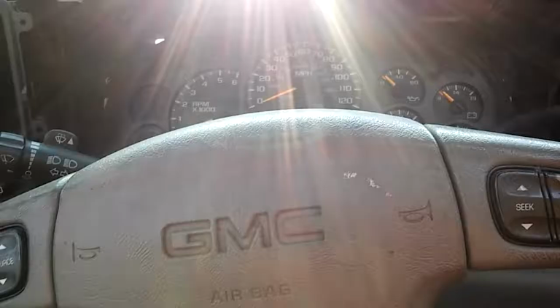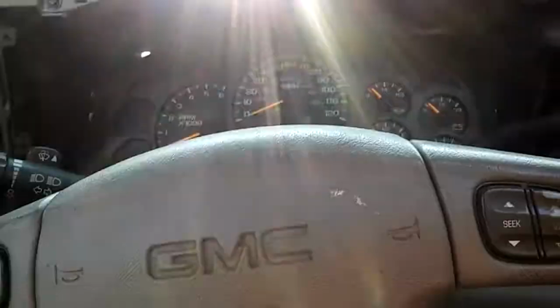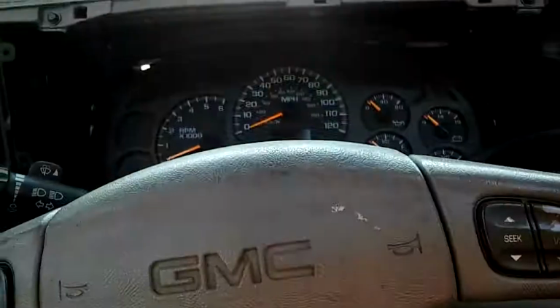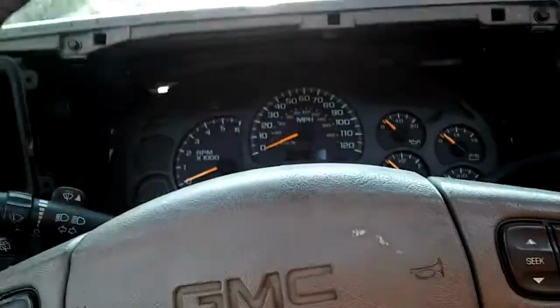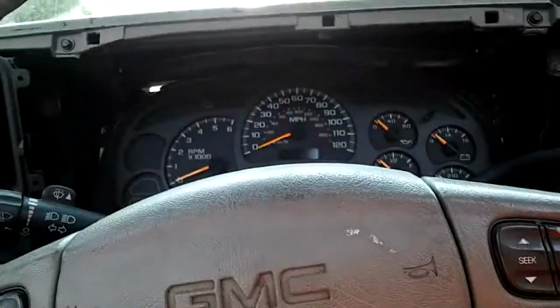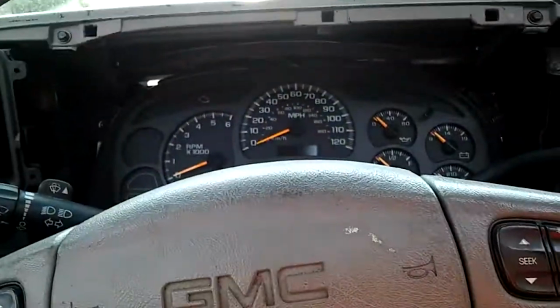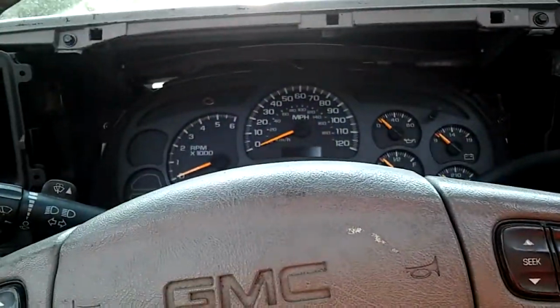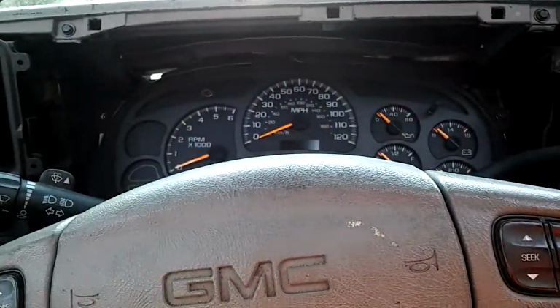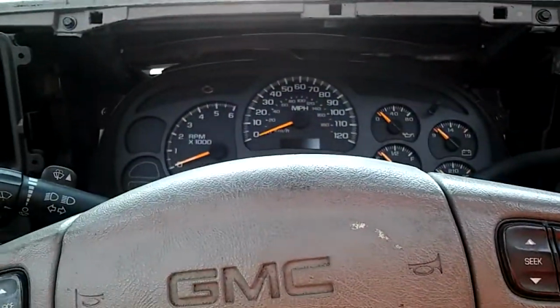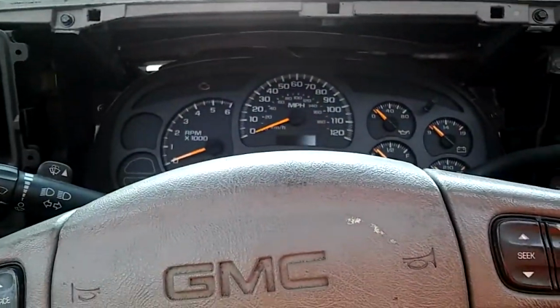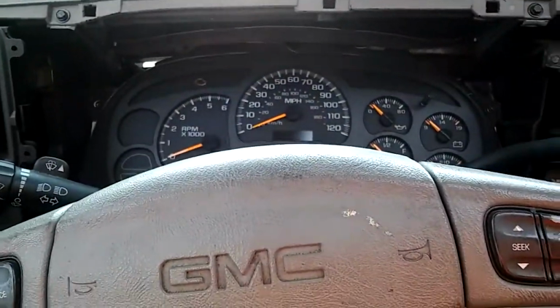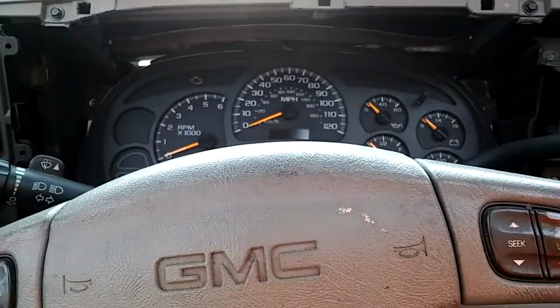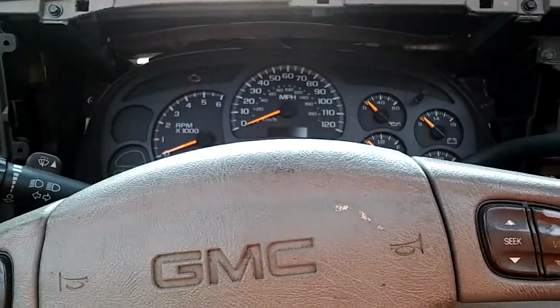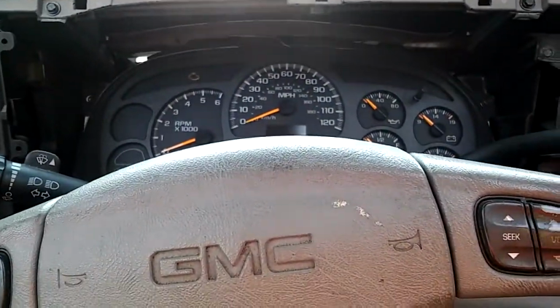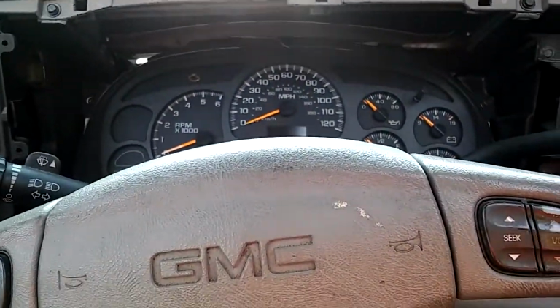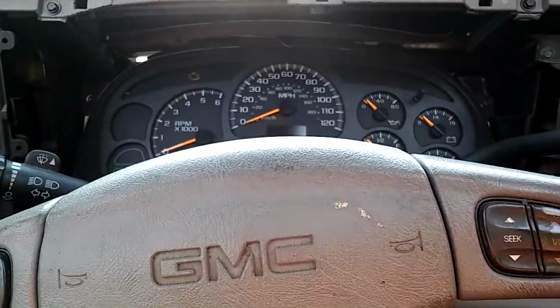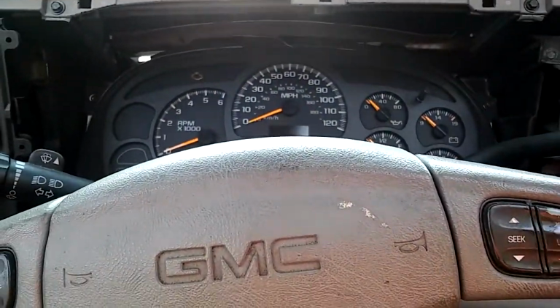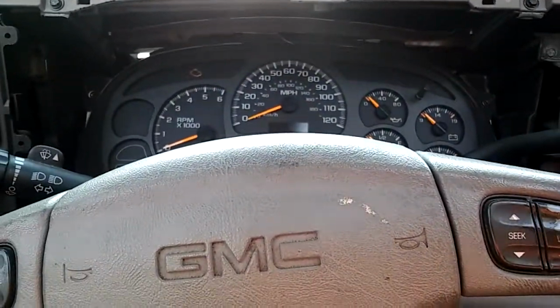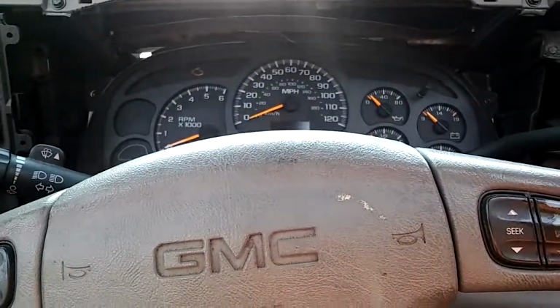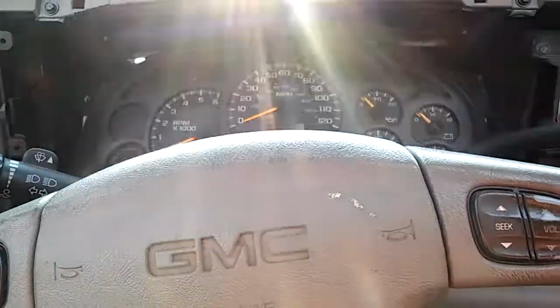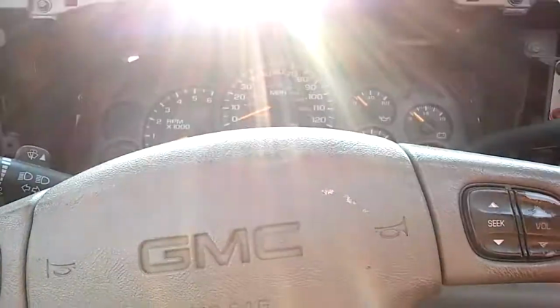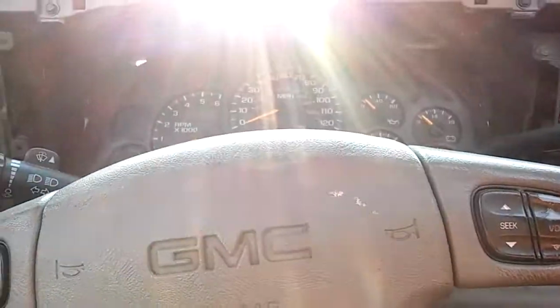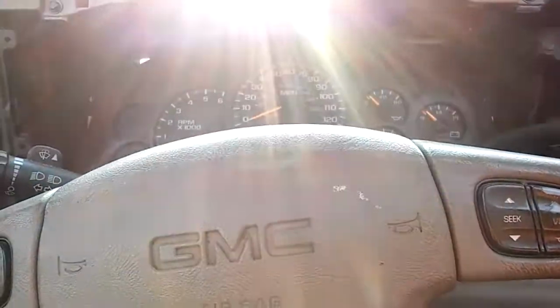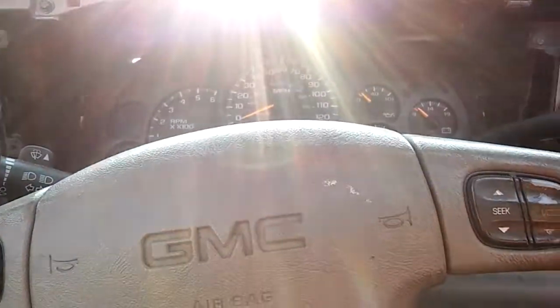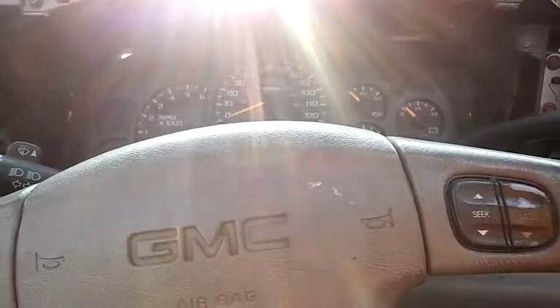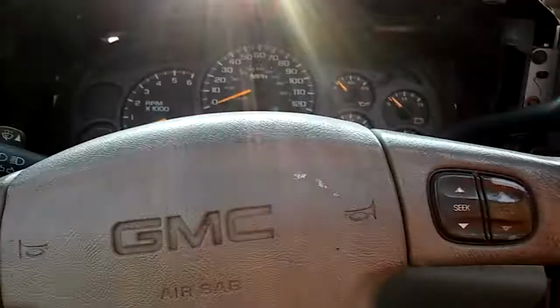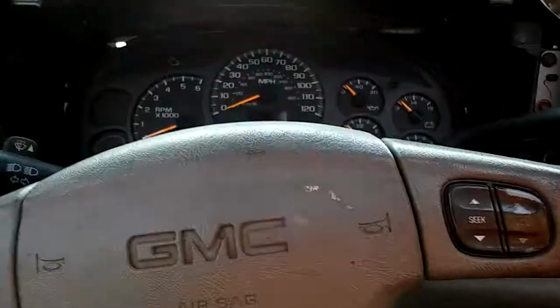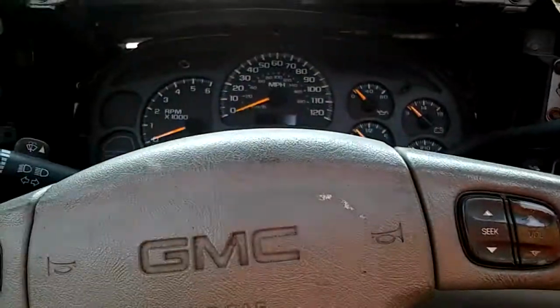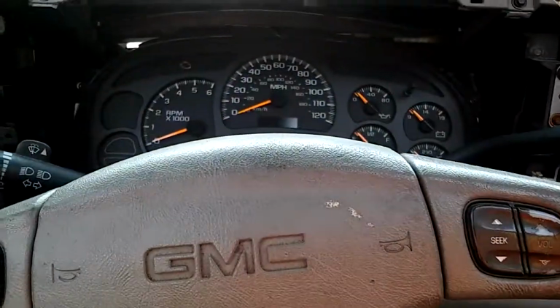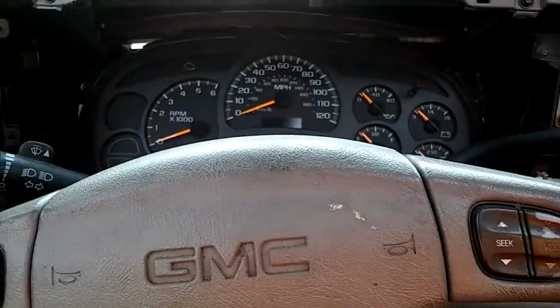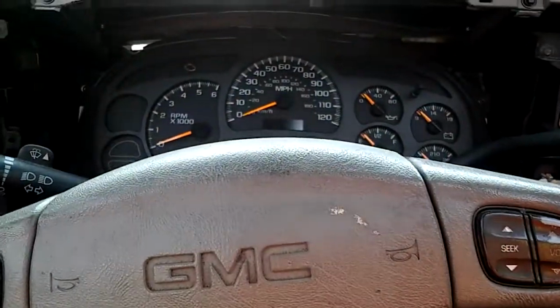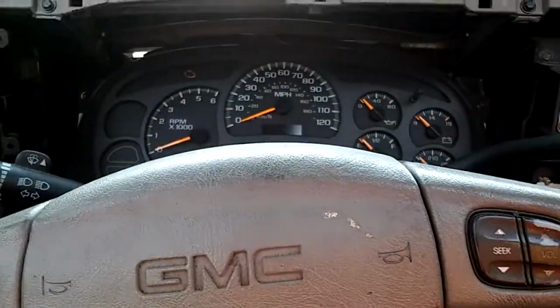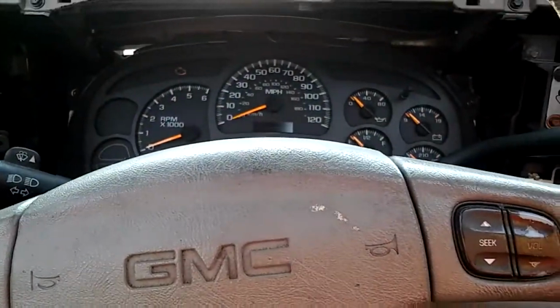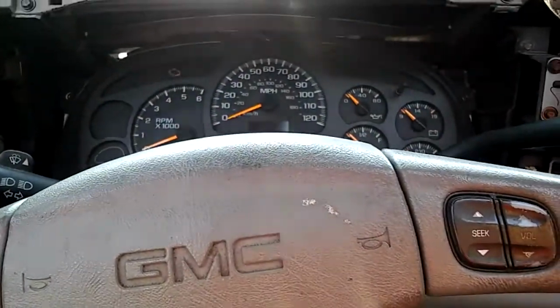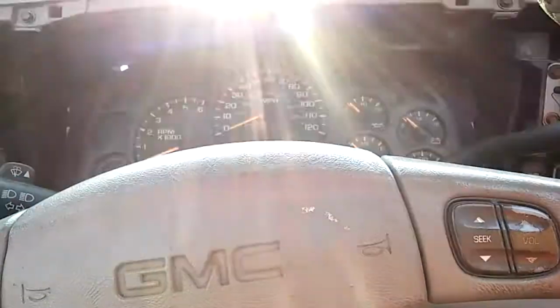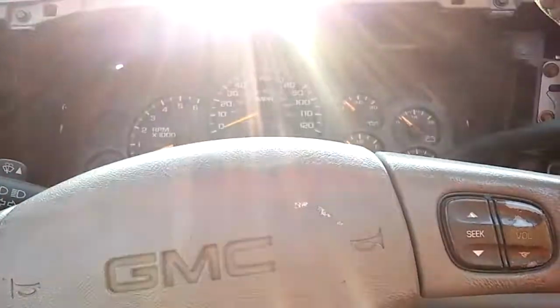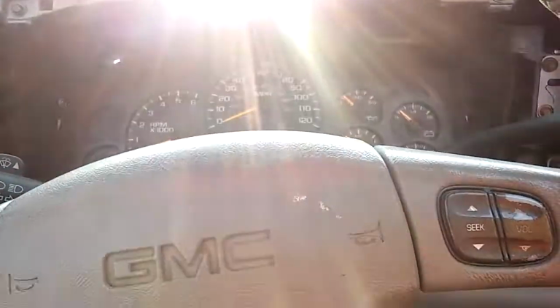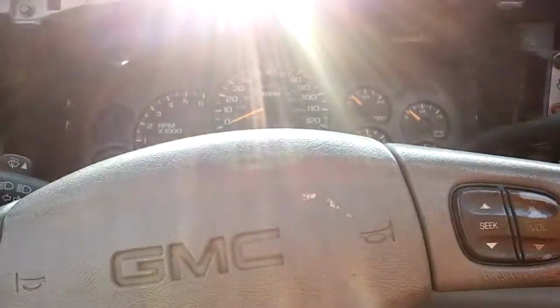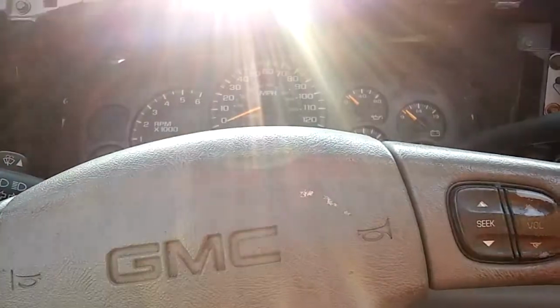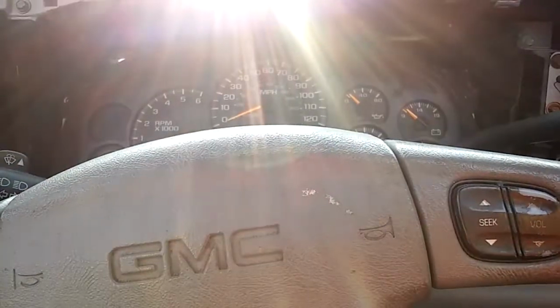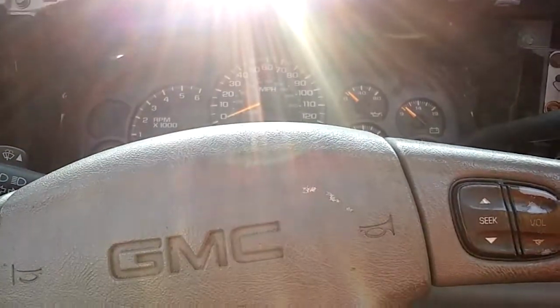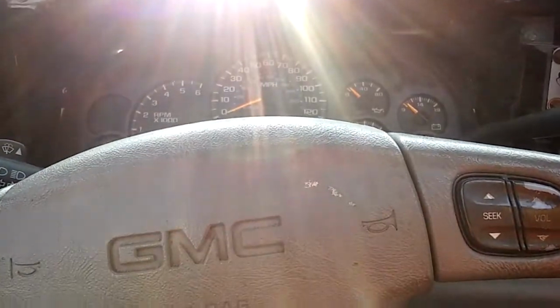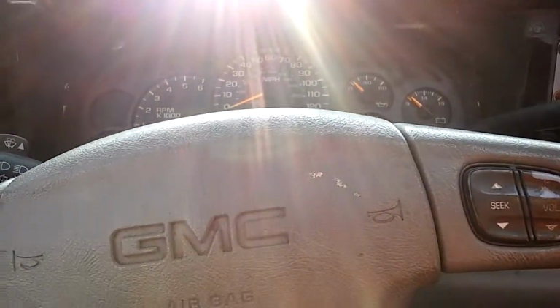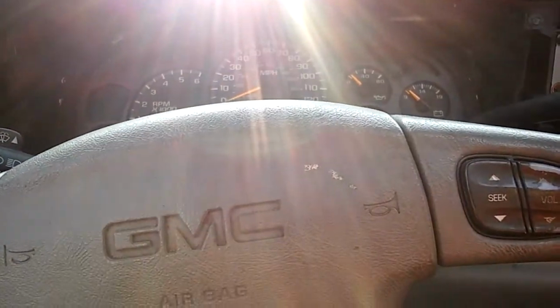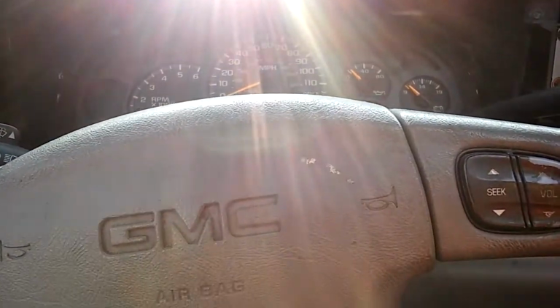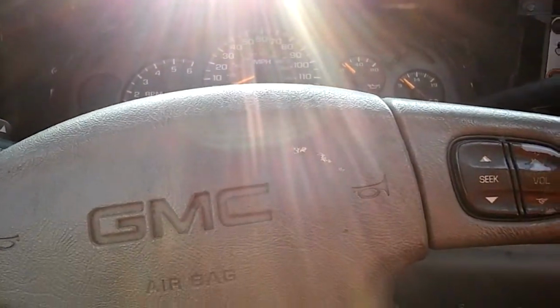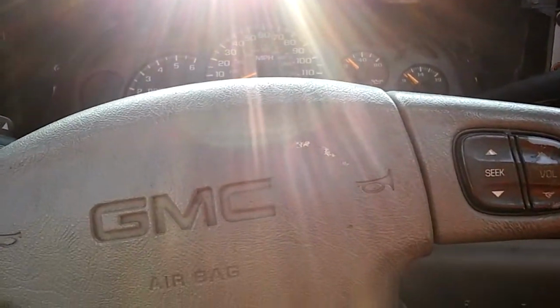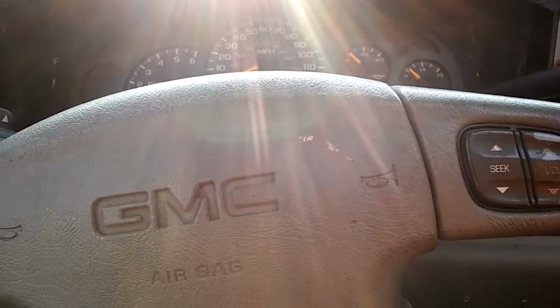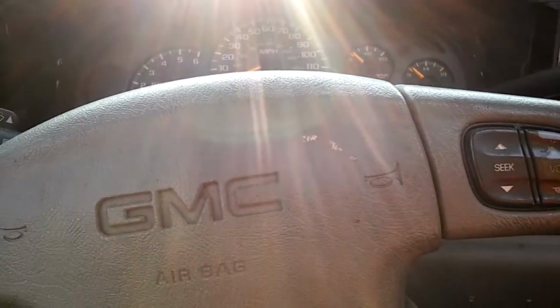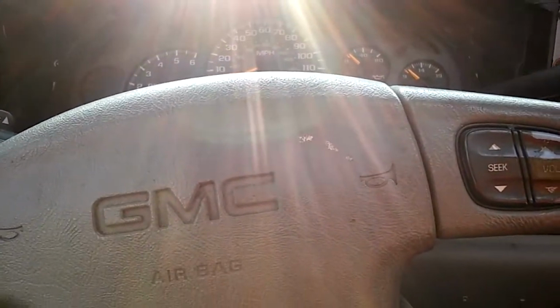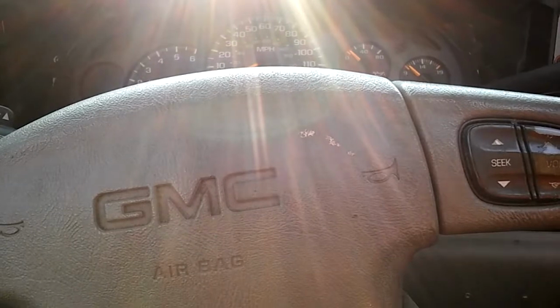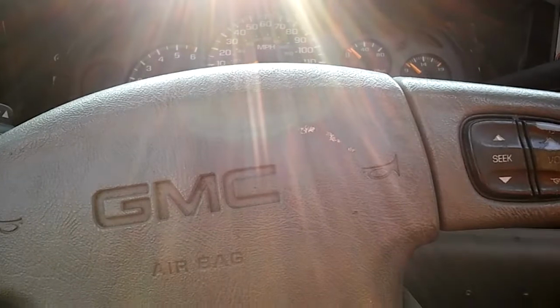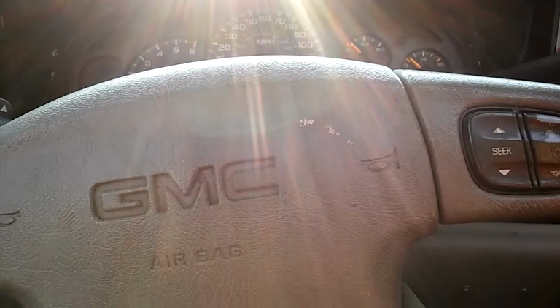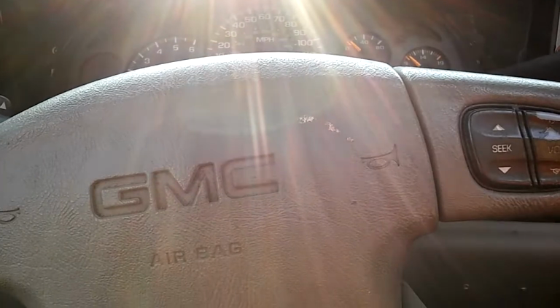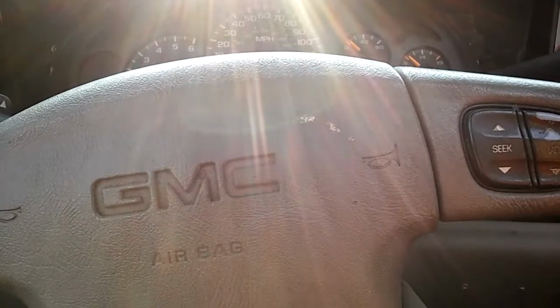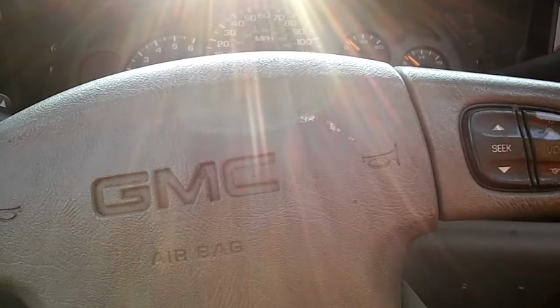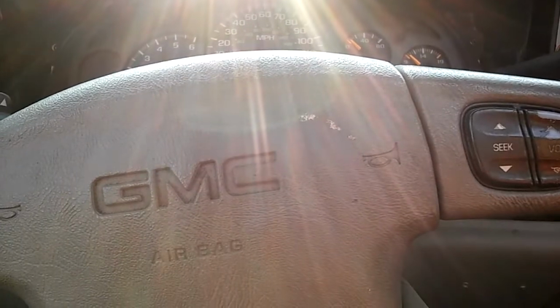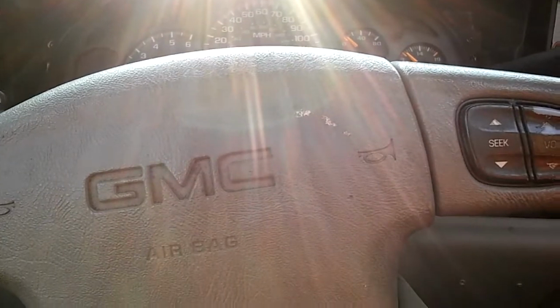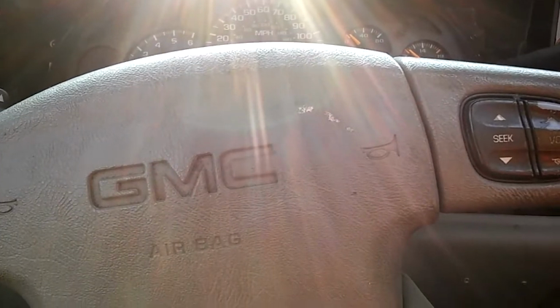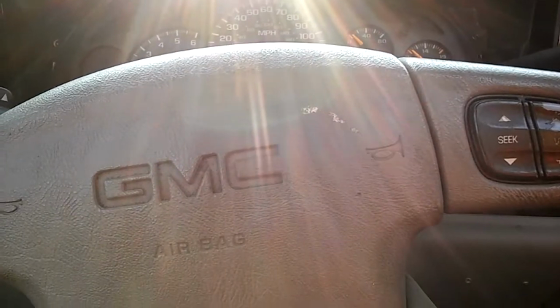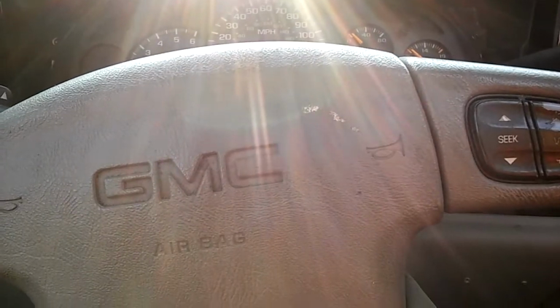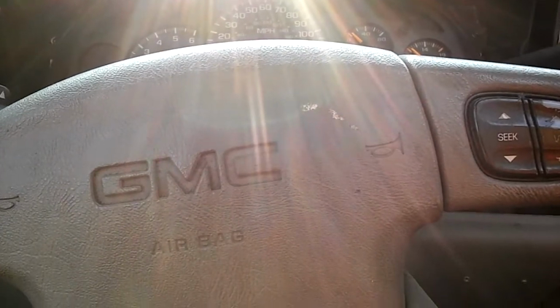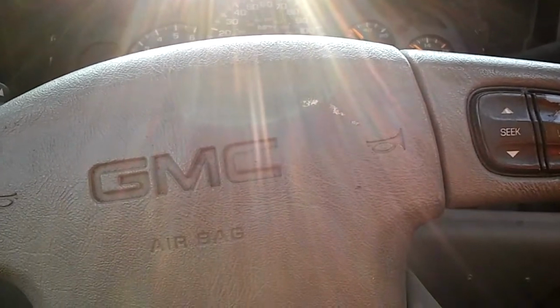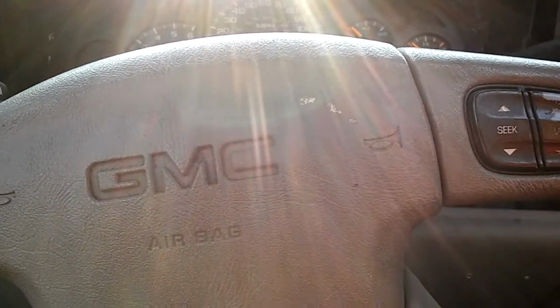Quick and basic video. This is a 2004 GMC Yukon.